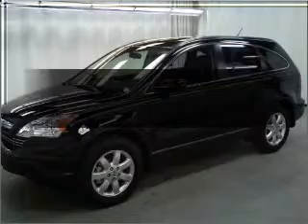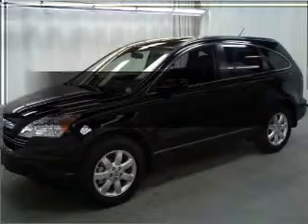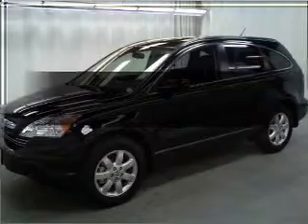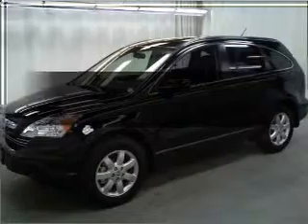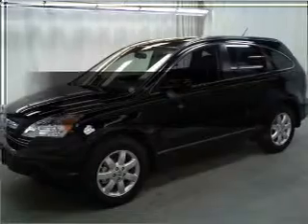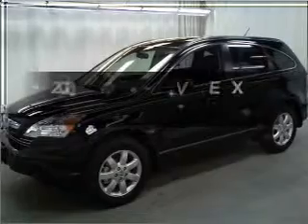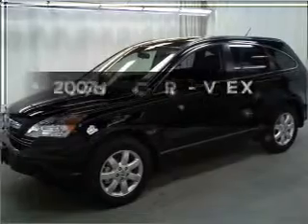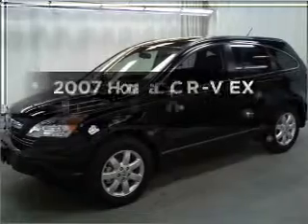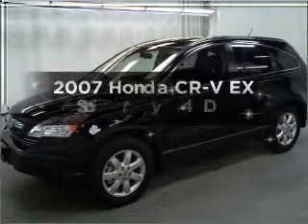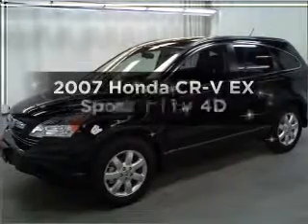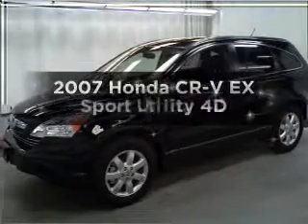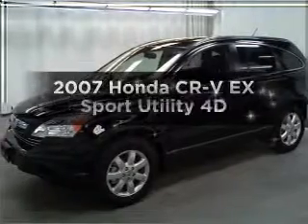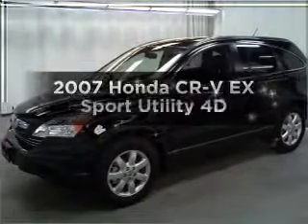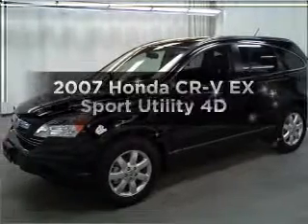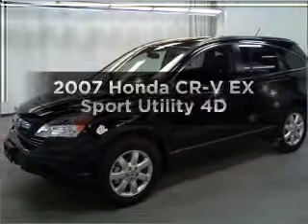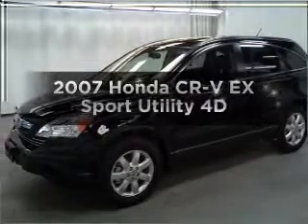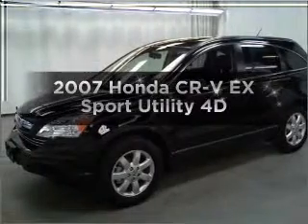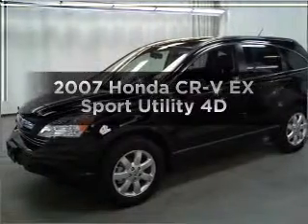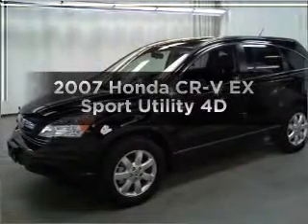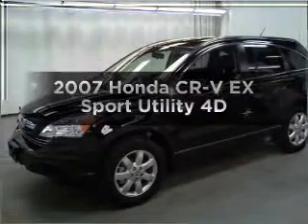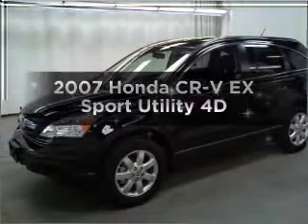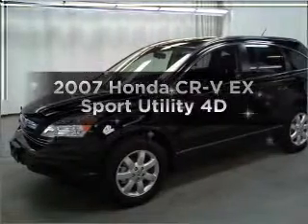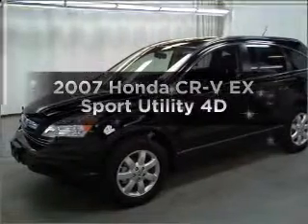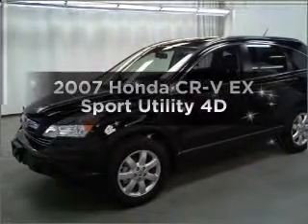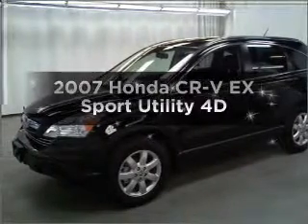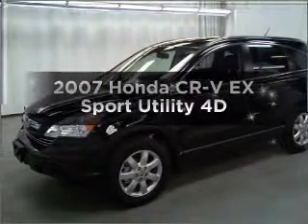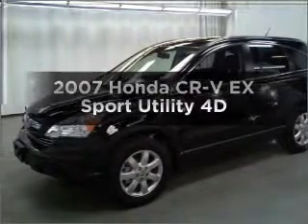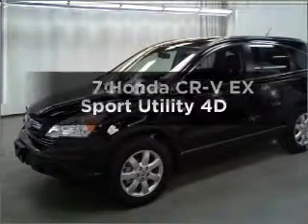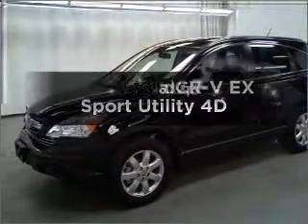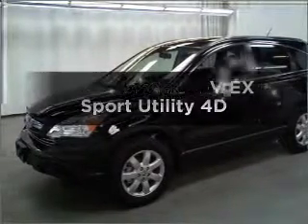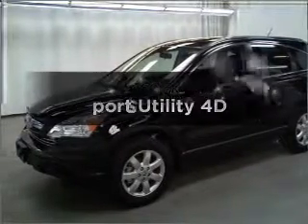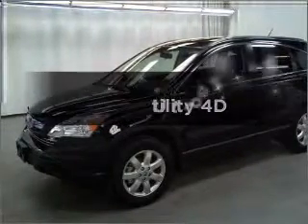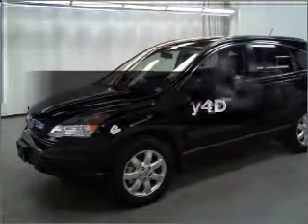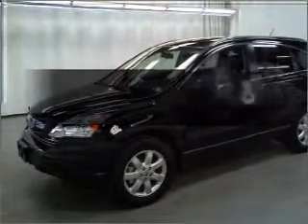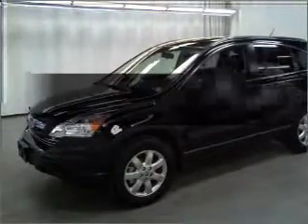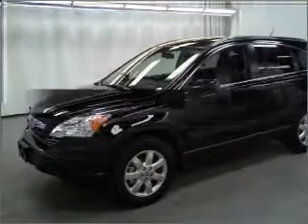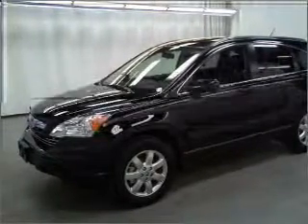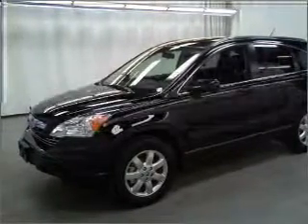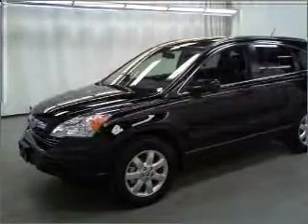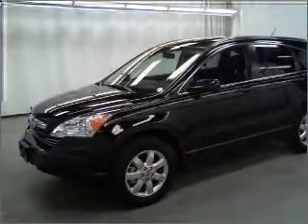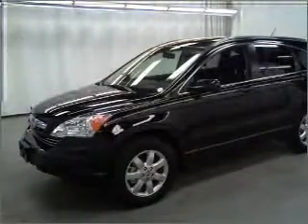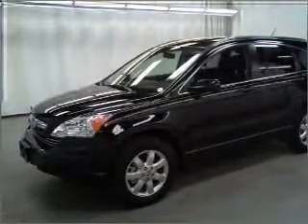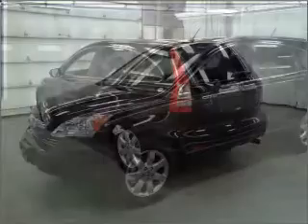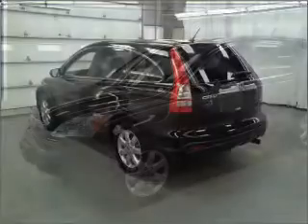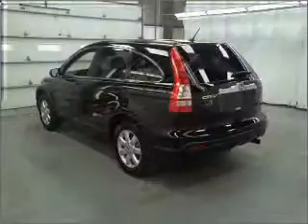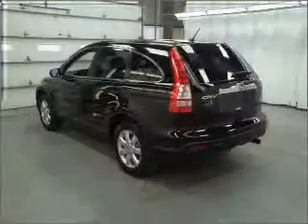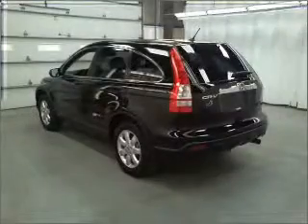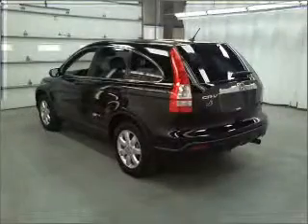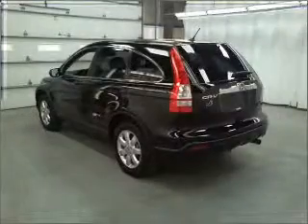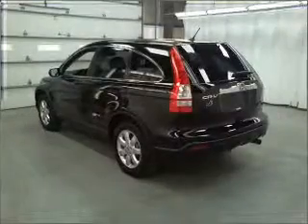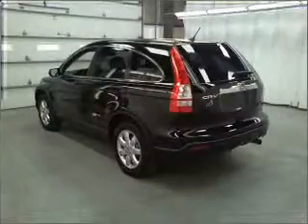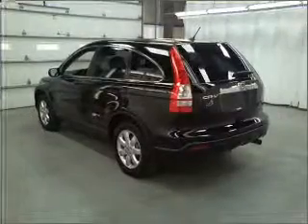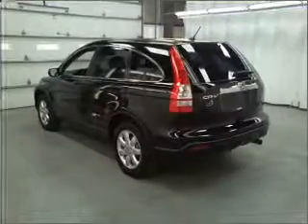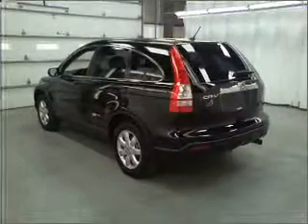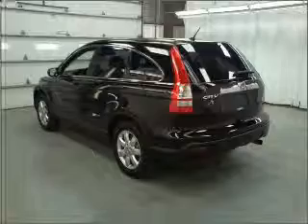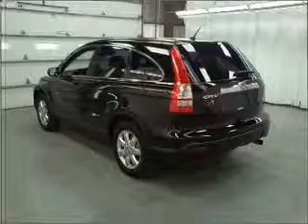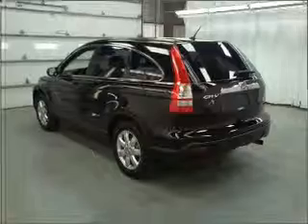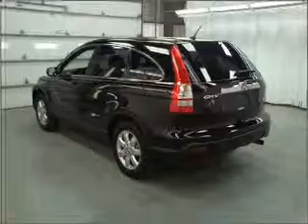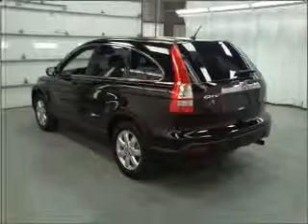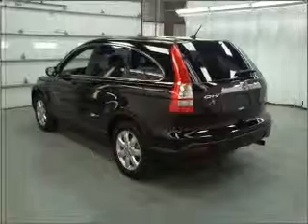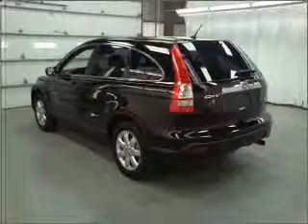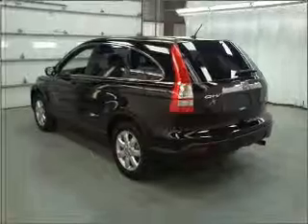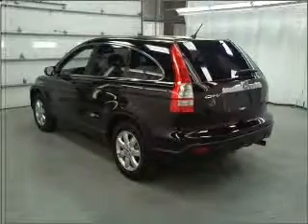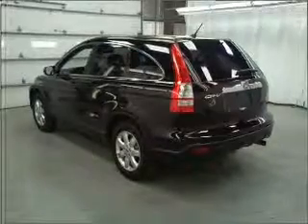Presenting the 2007 Honda CR-V. If you're looking for an automobile with great attributes, look no further.